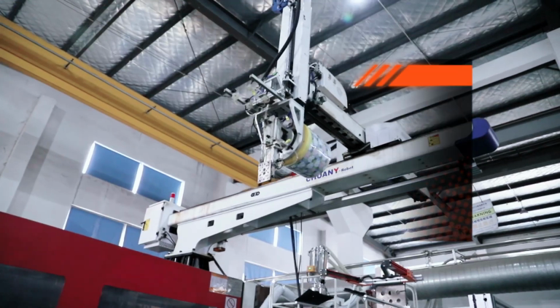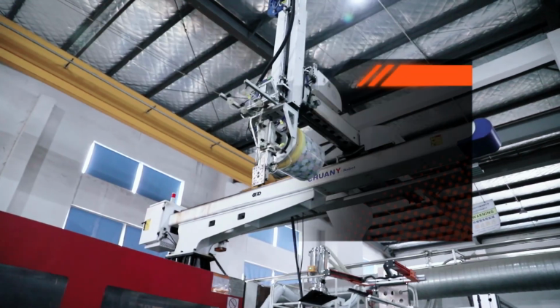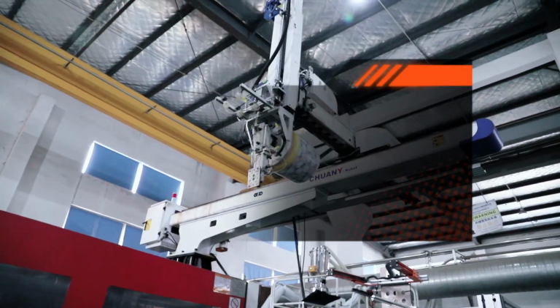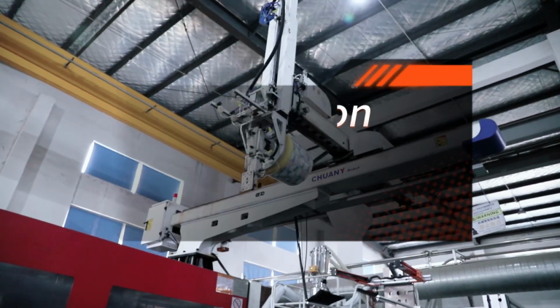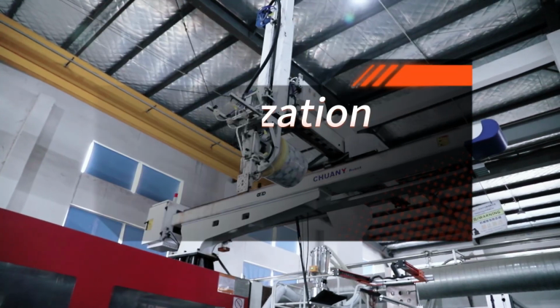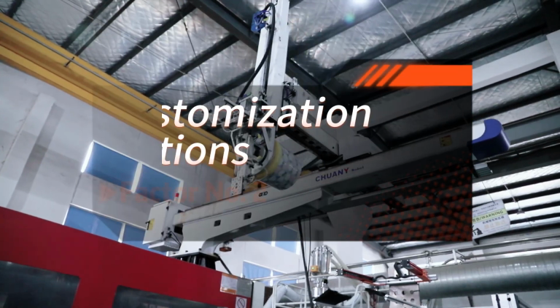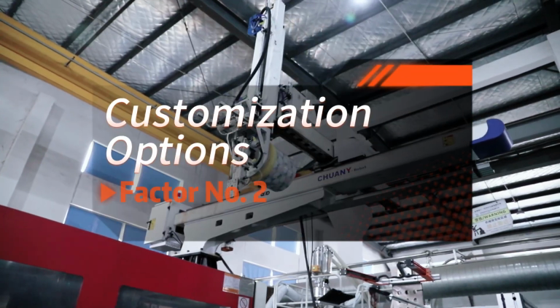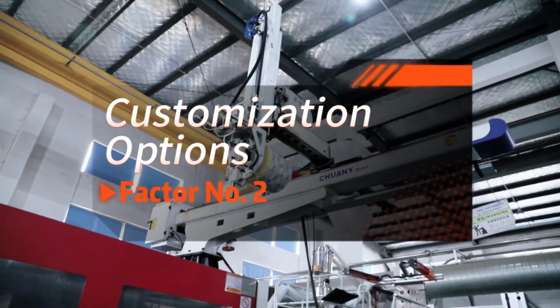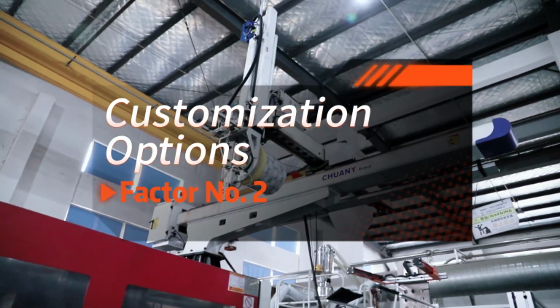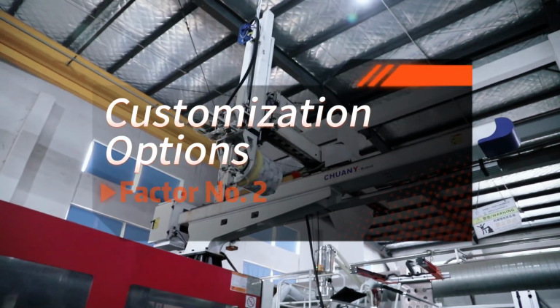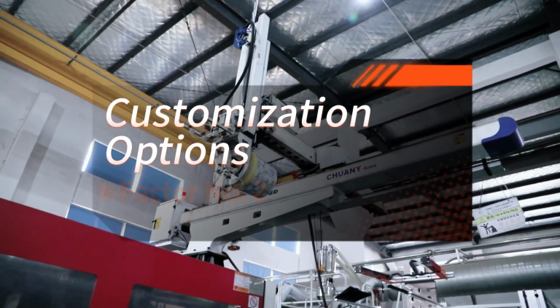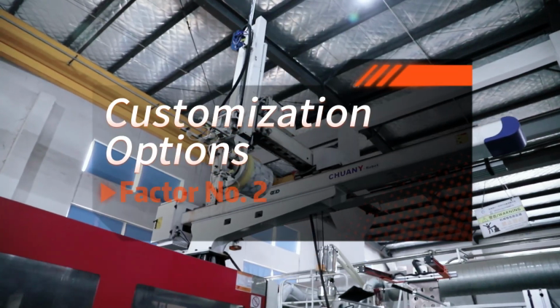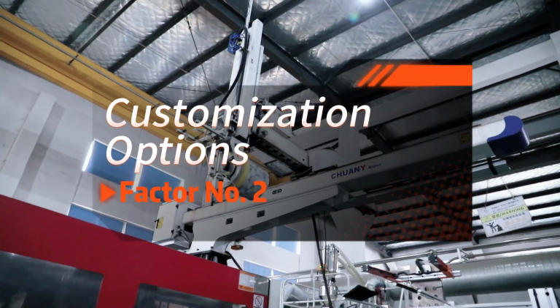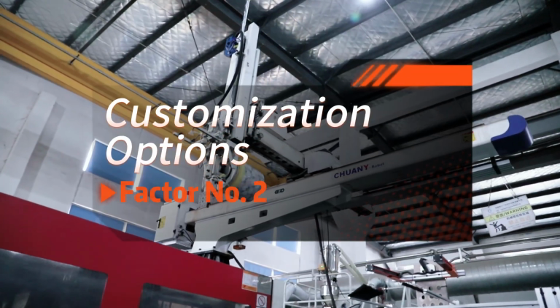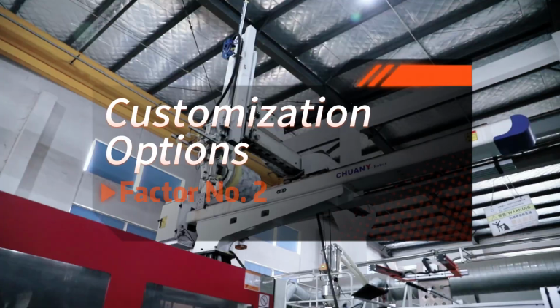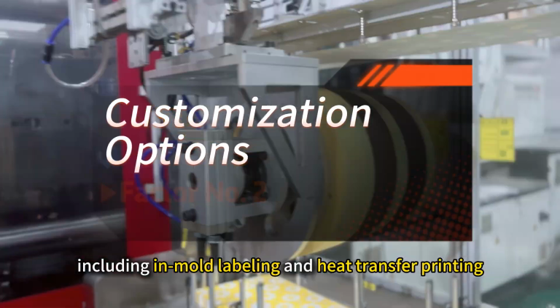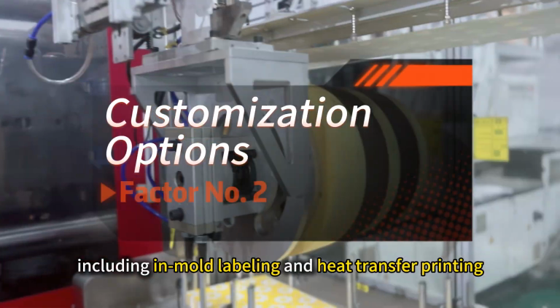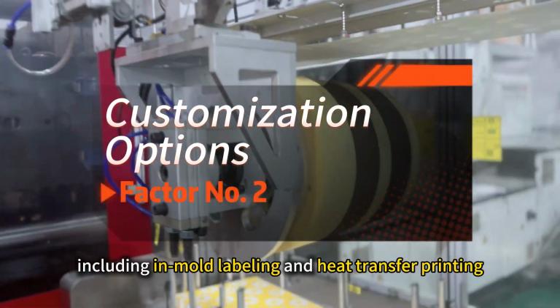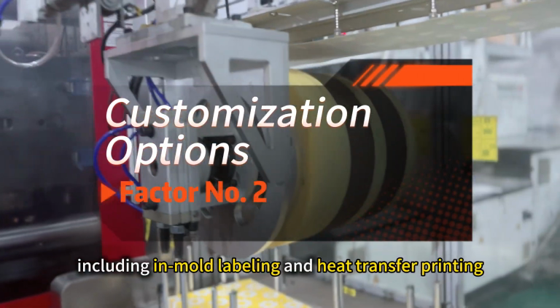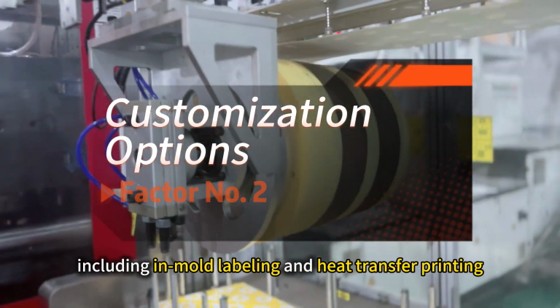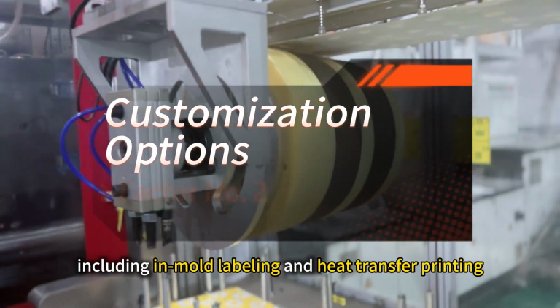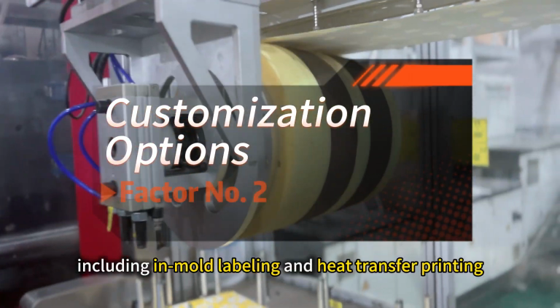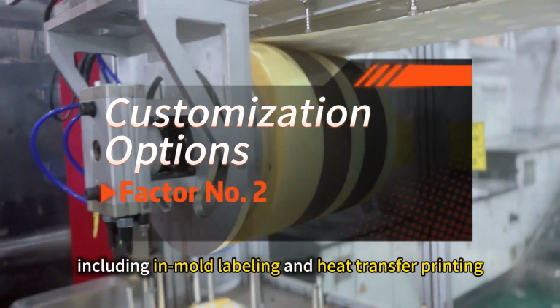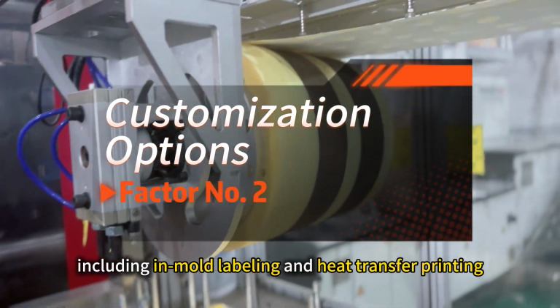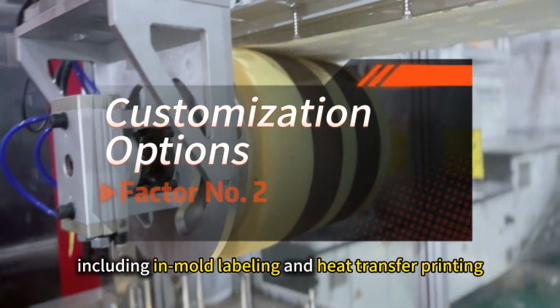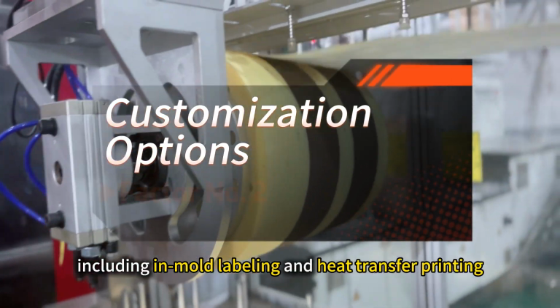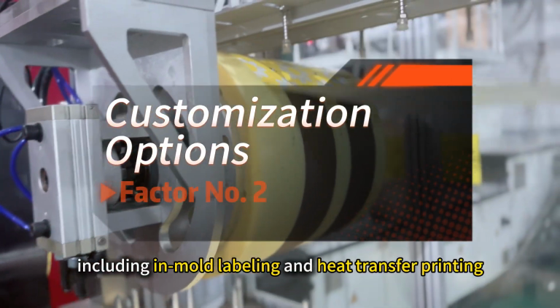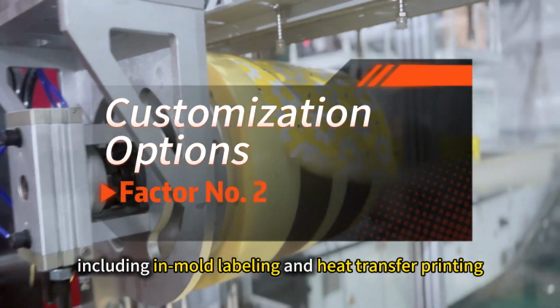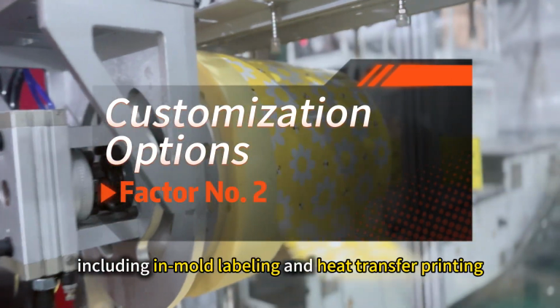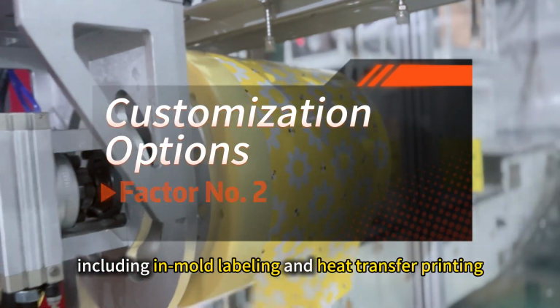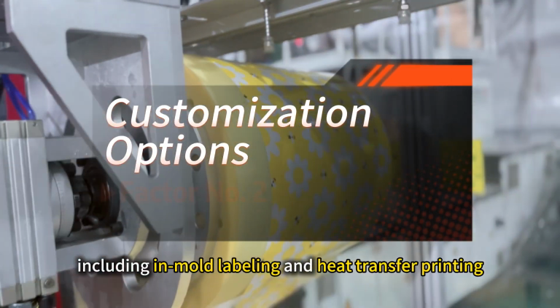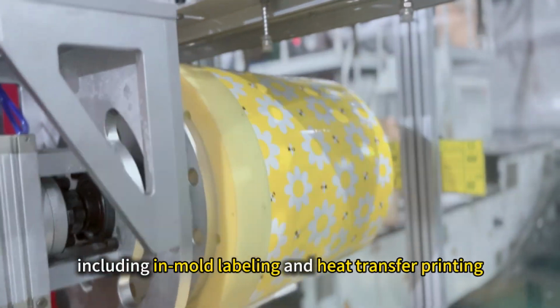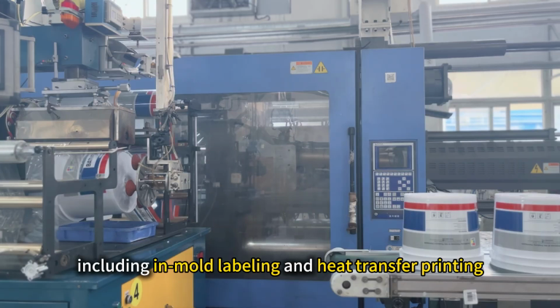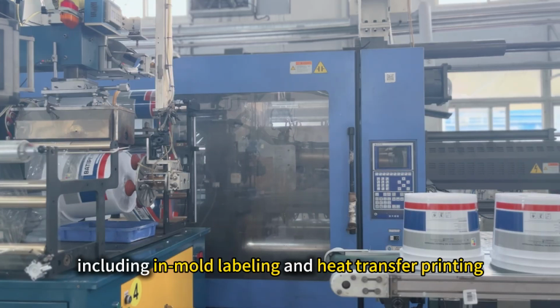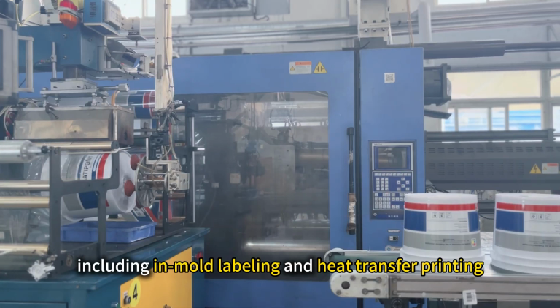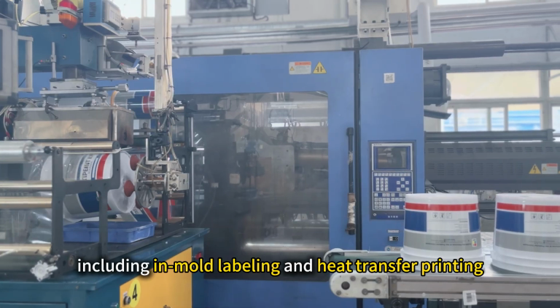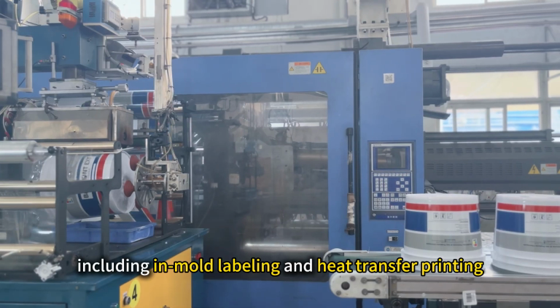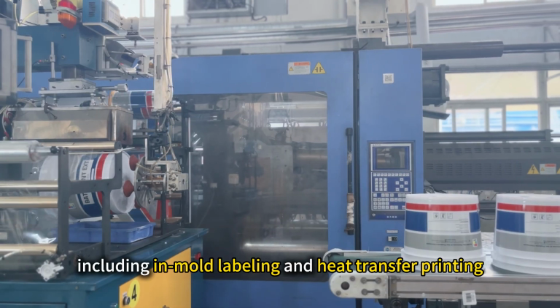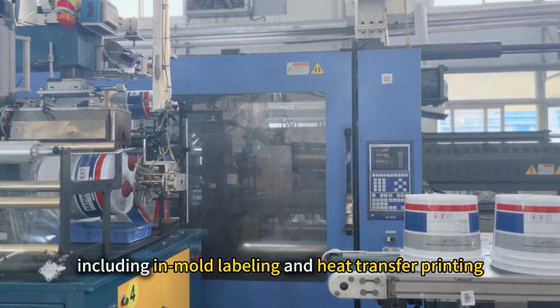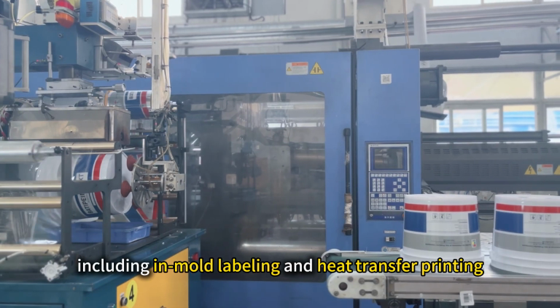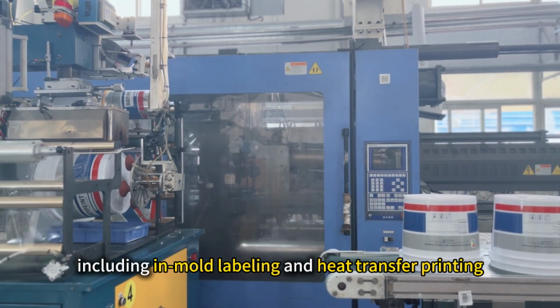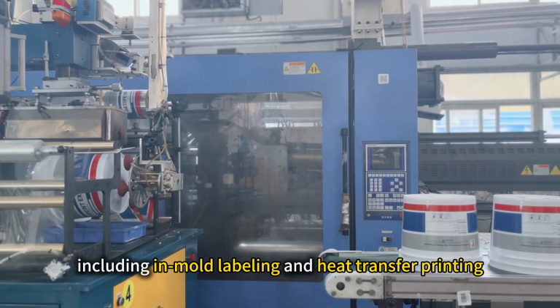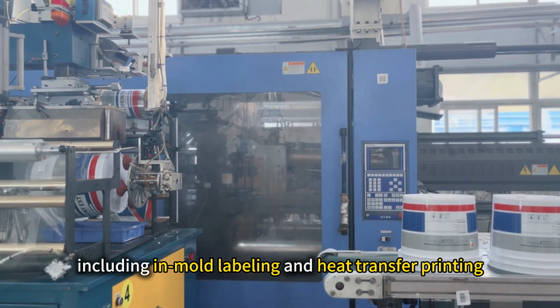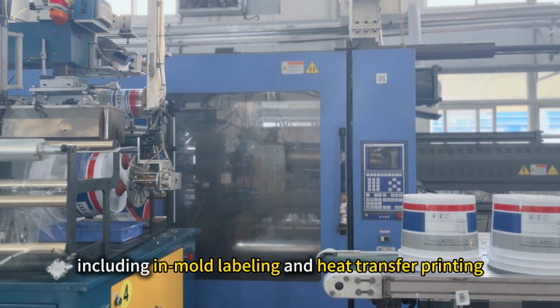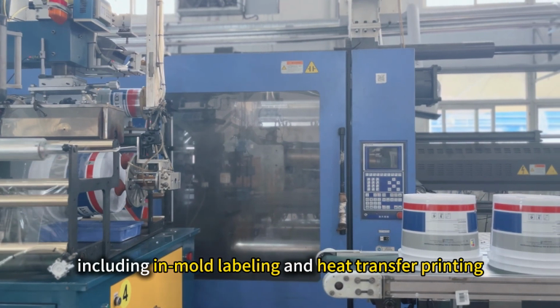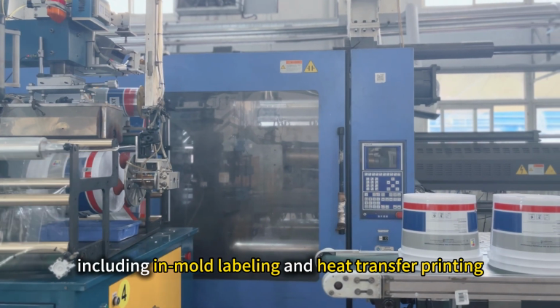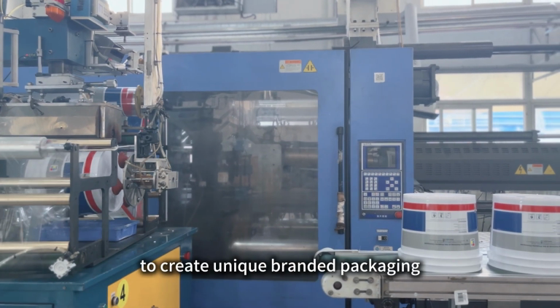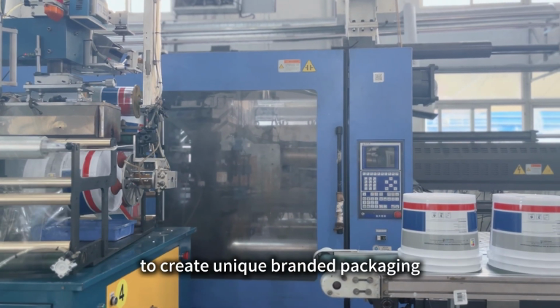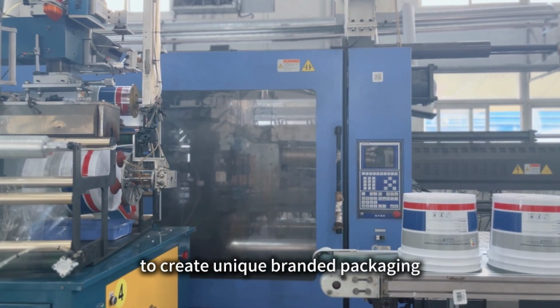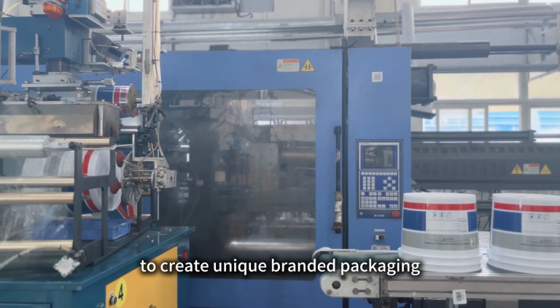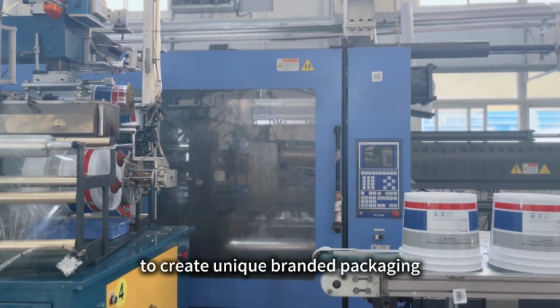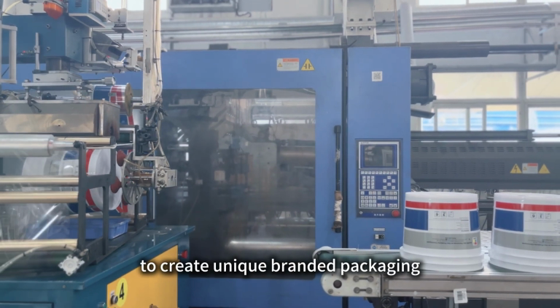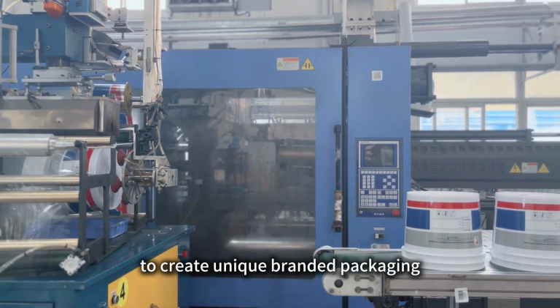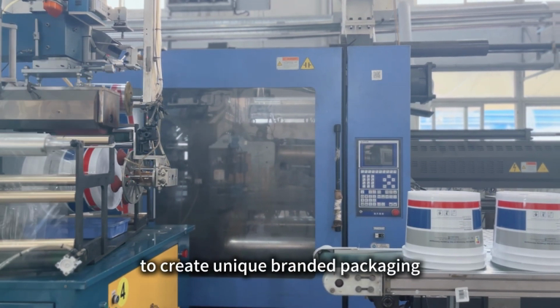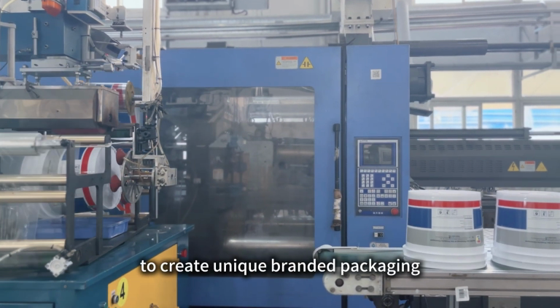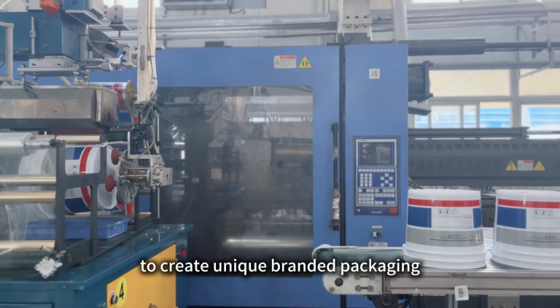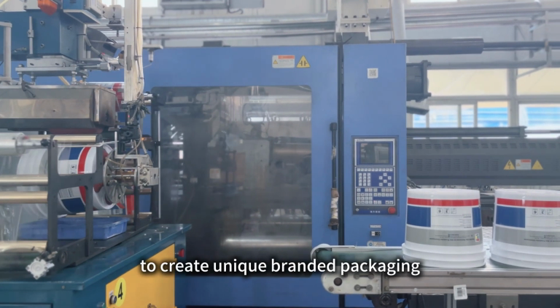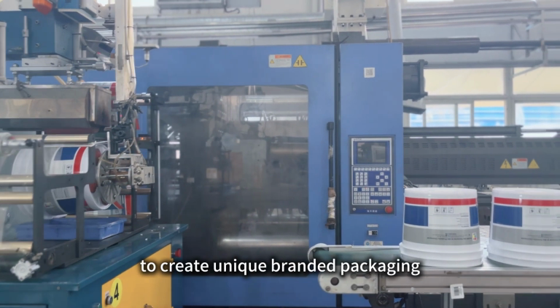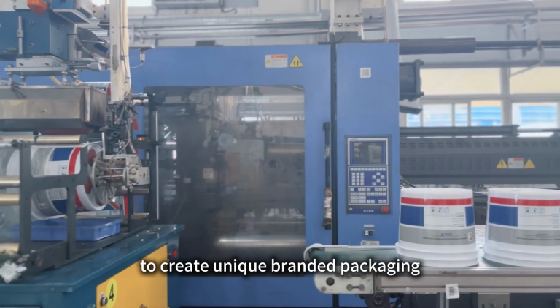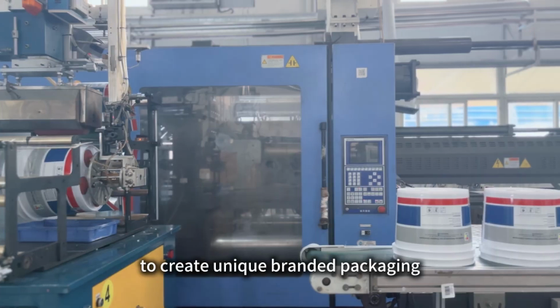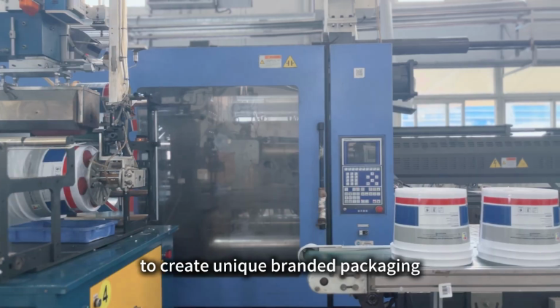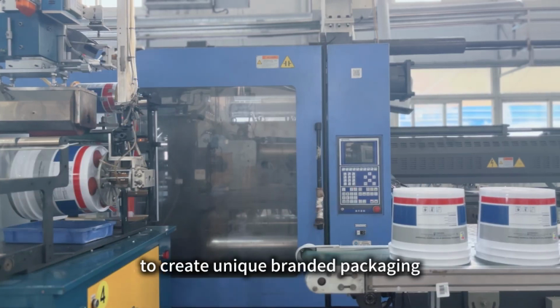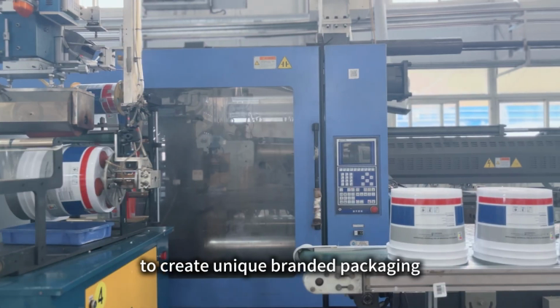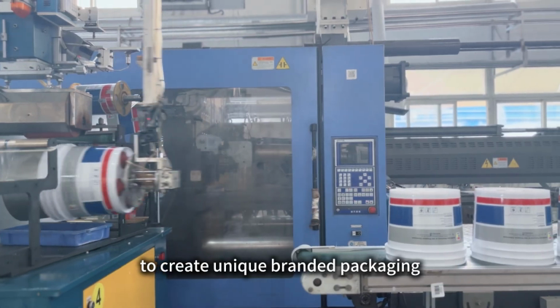Number 2: Customization, including in-mold labeling and heat transfer printing, to create unique, branded packaging.